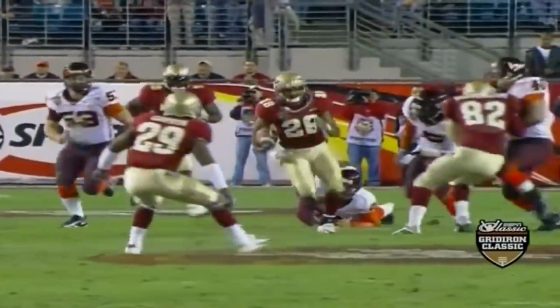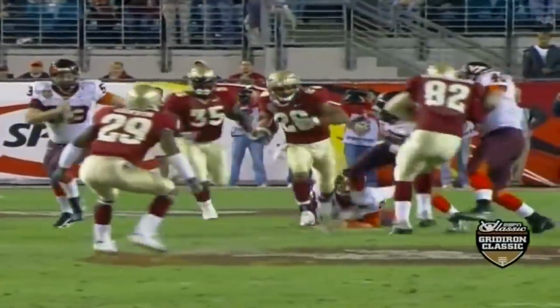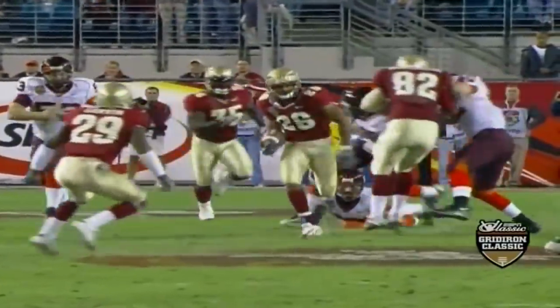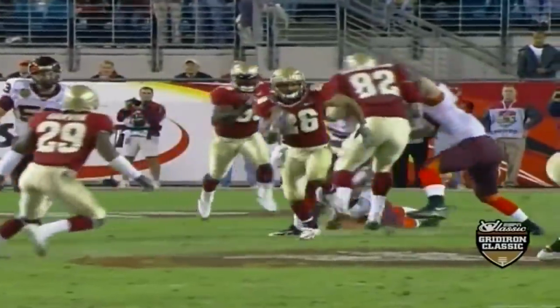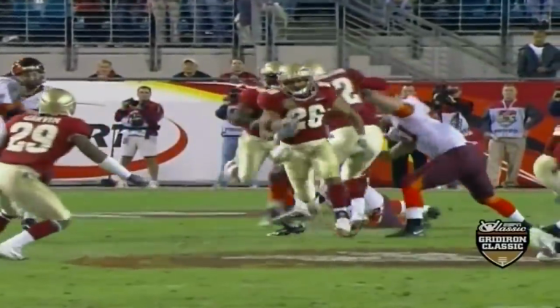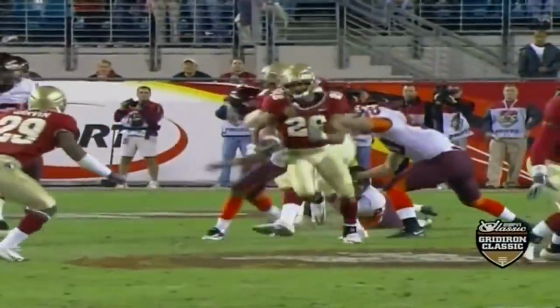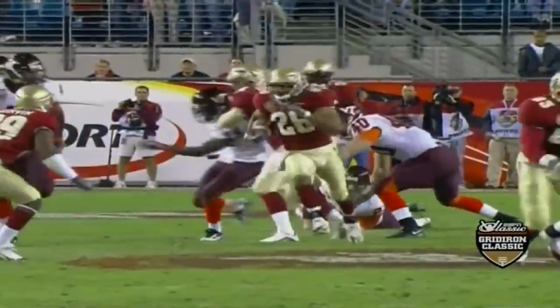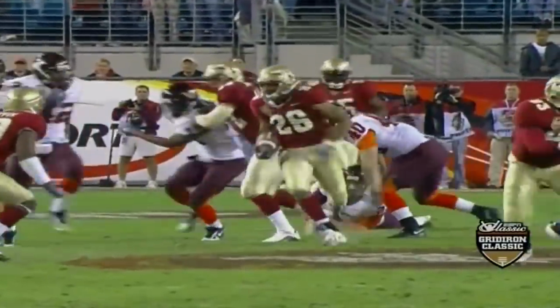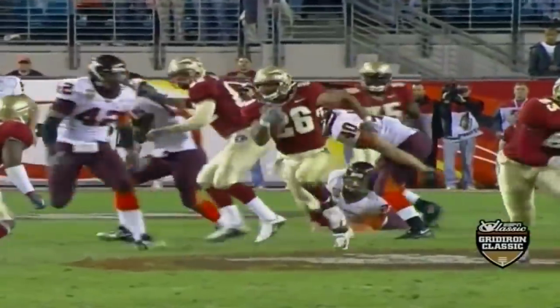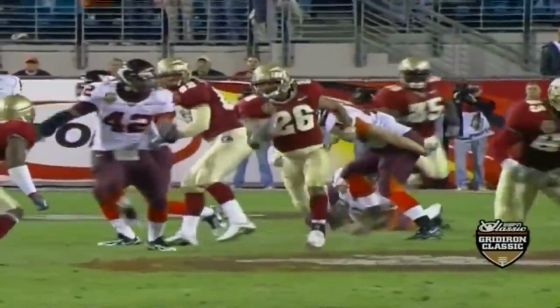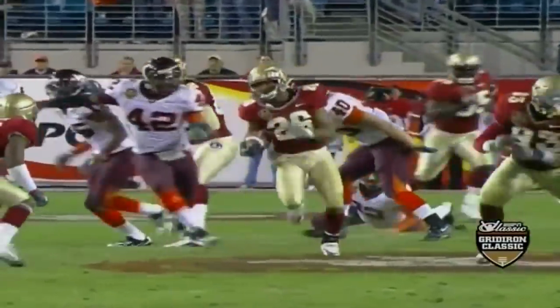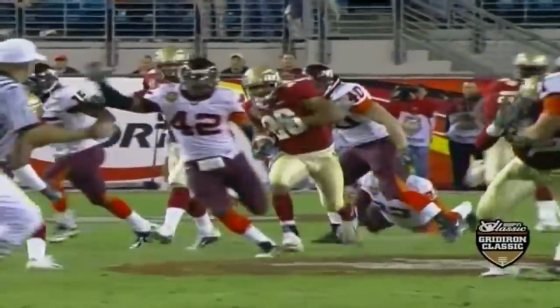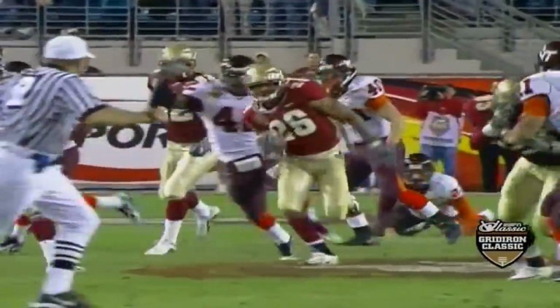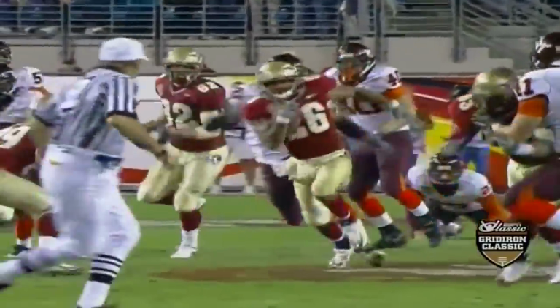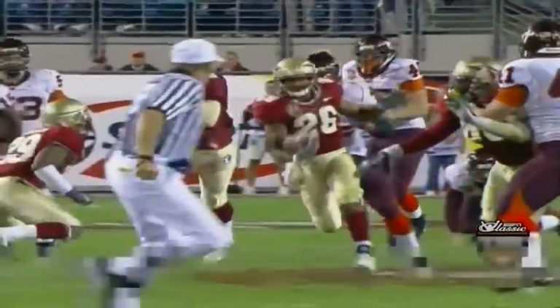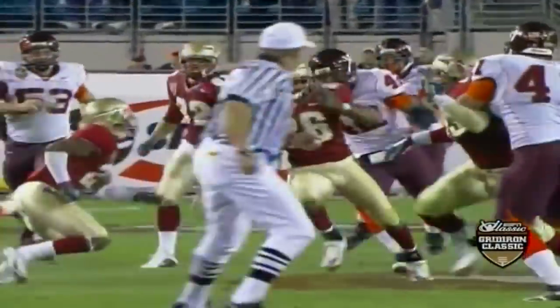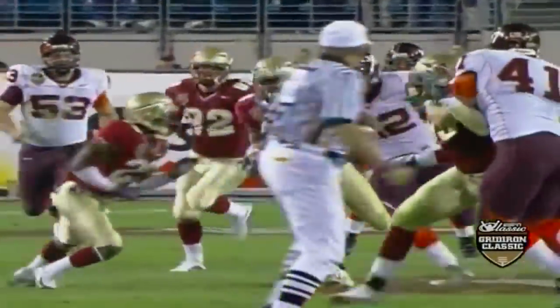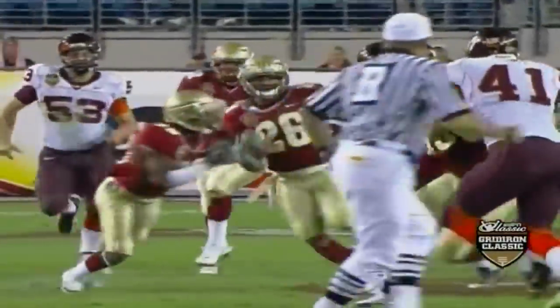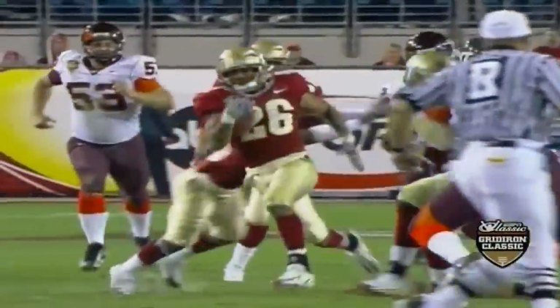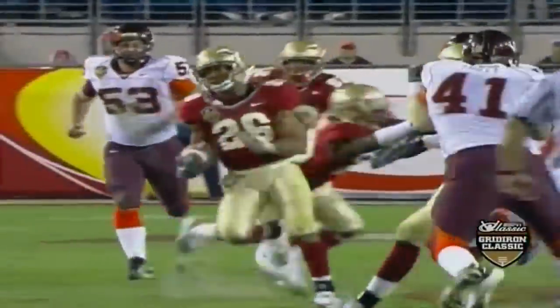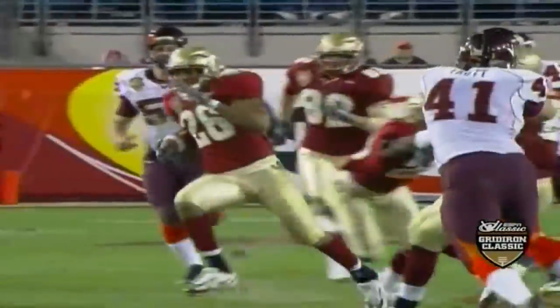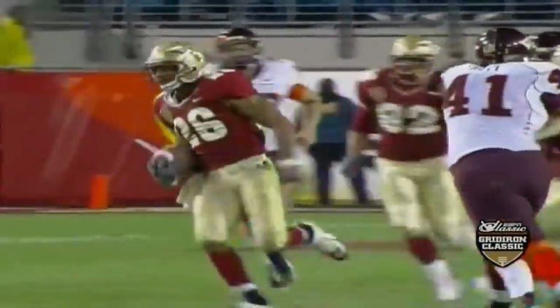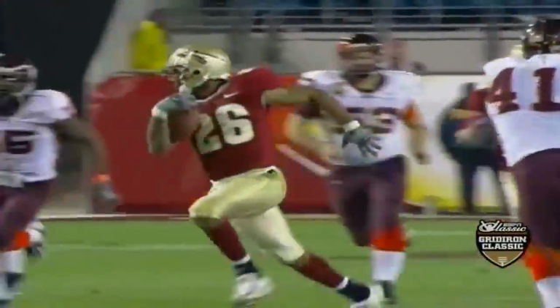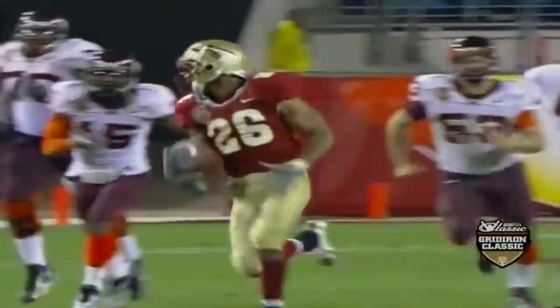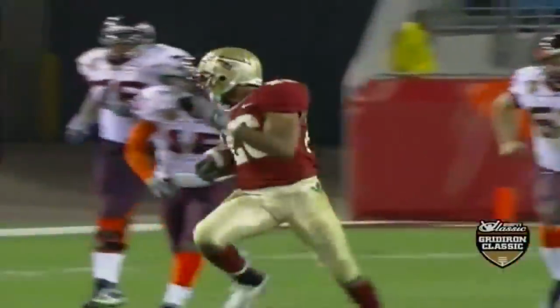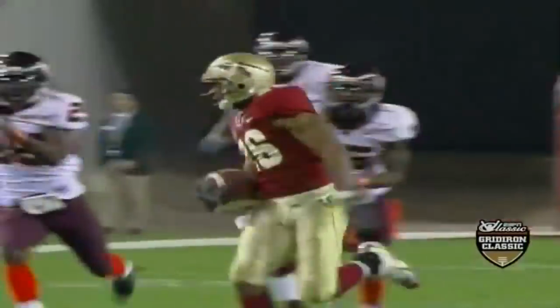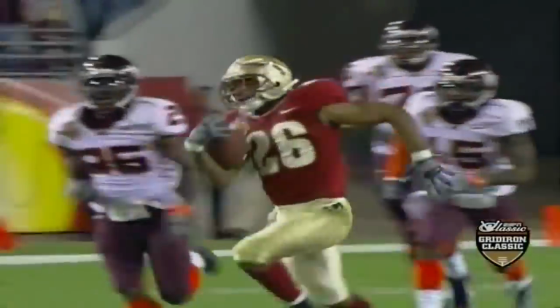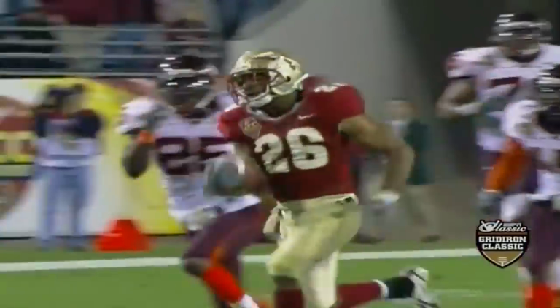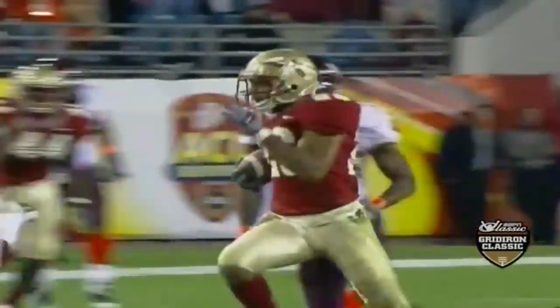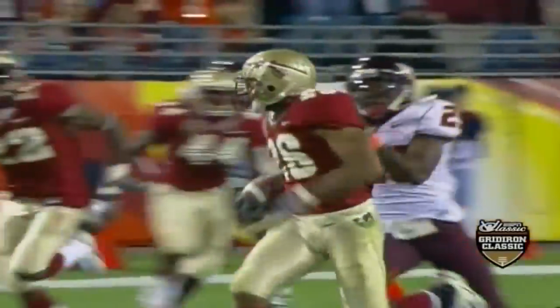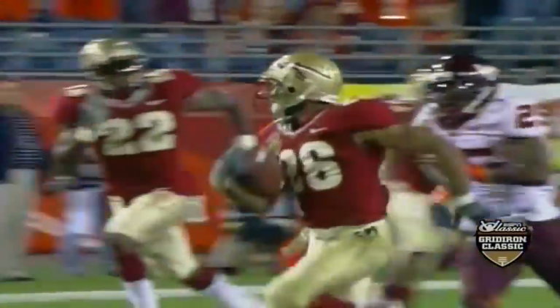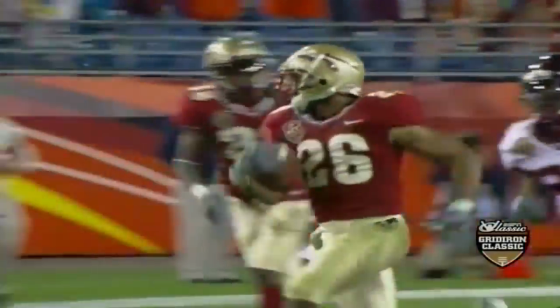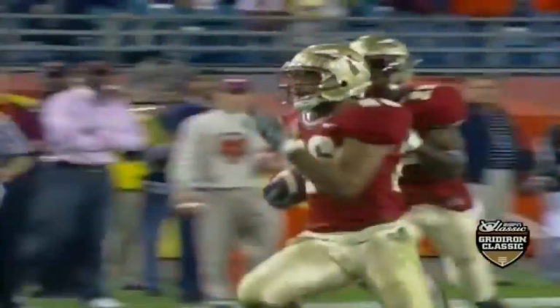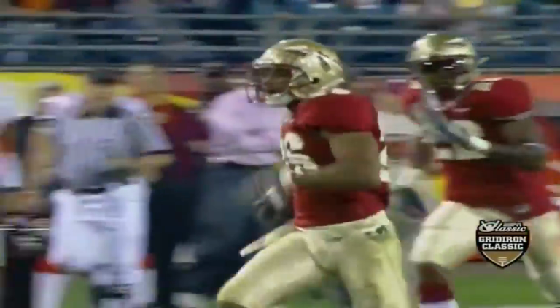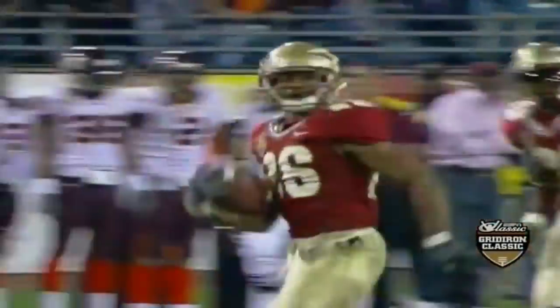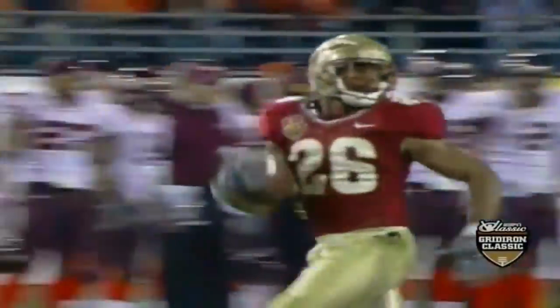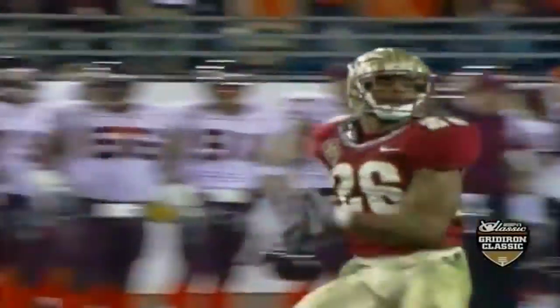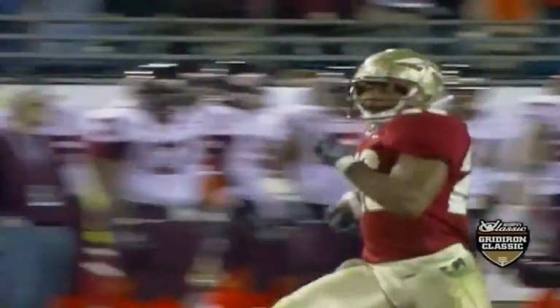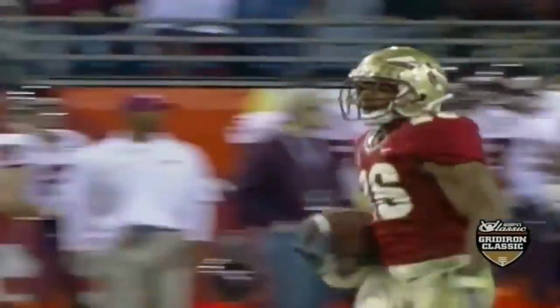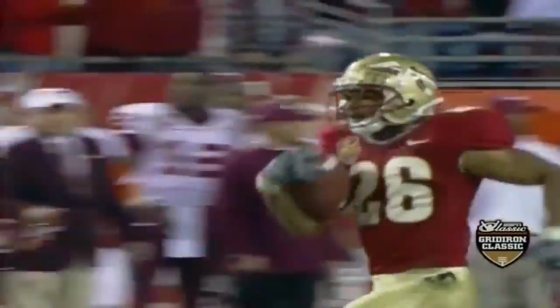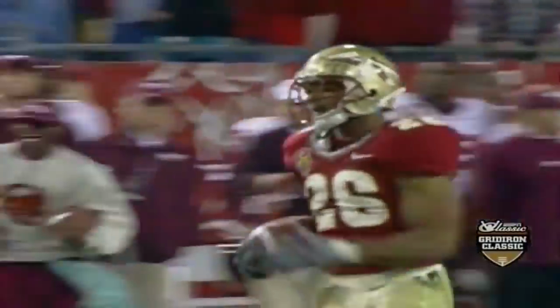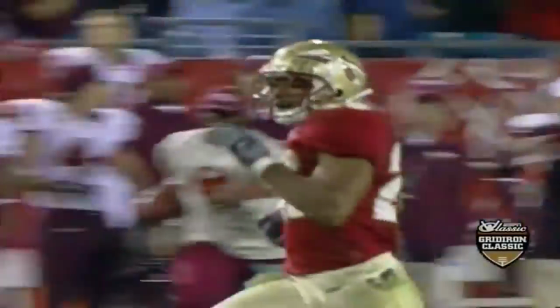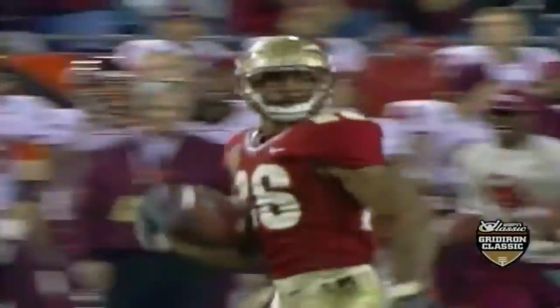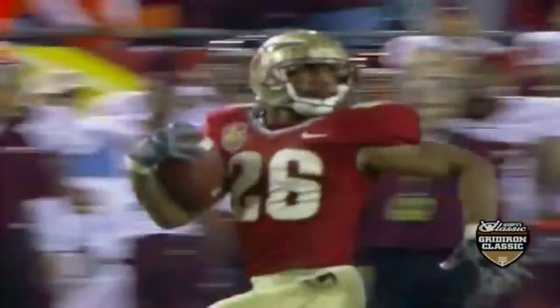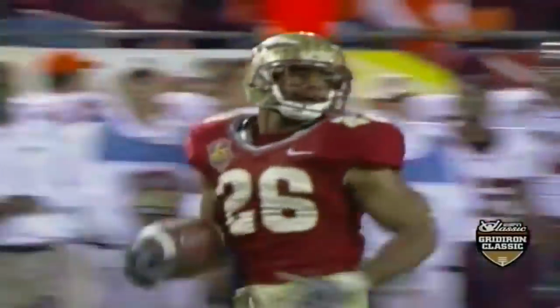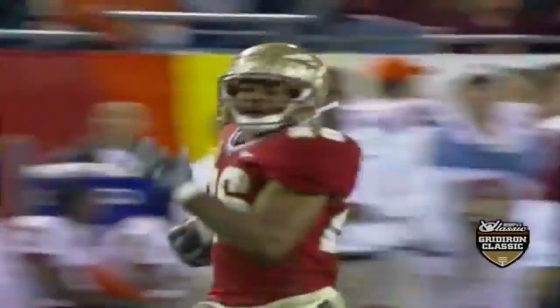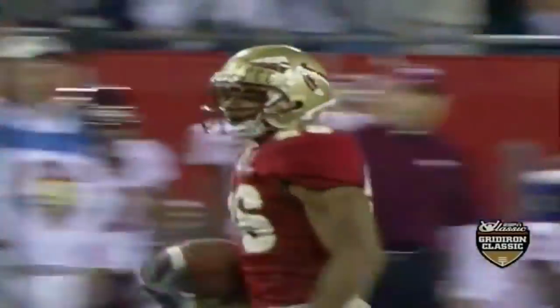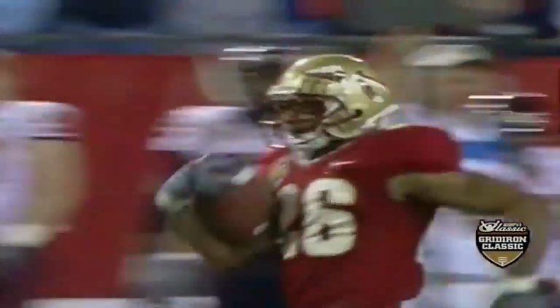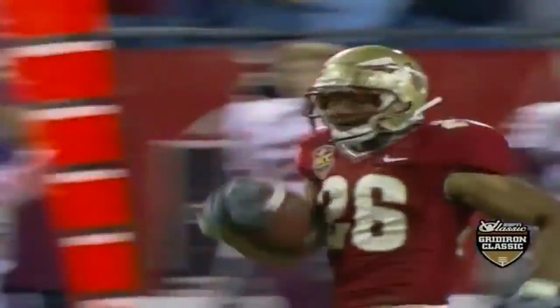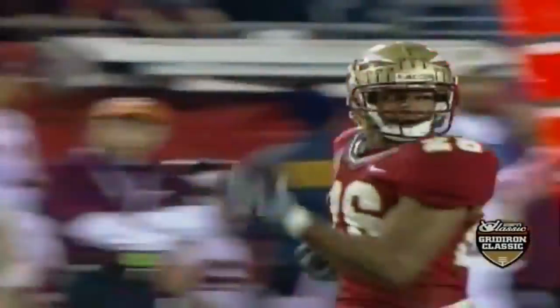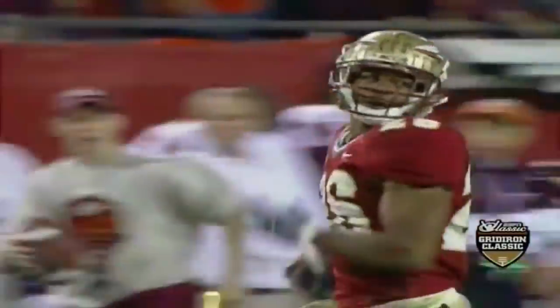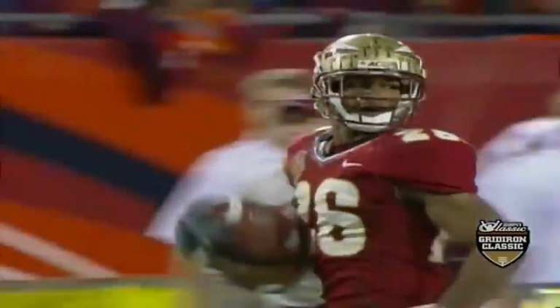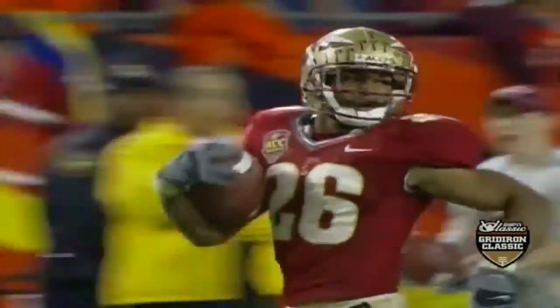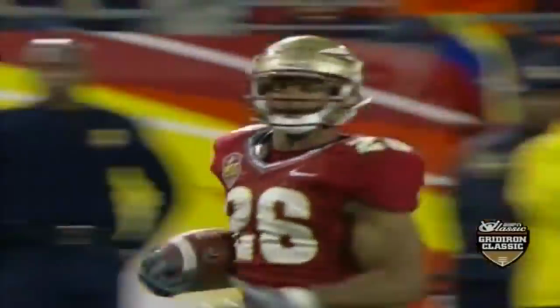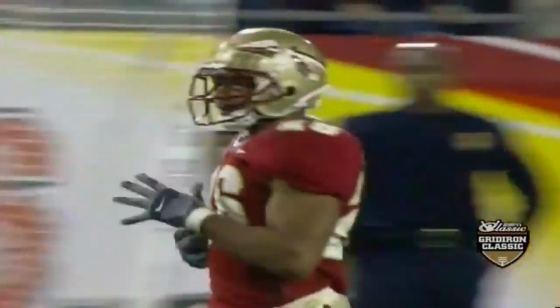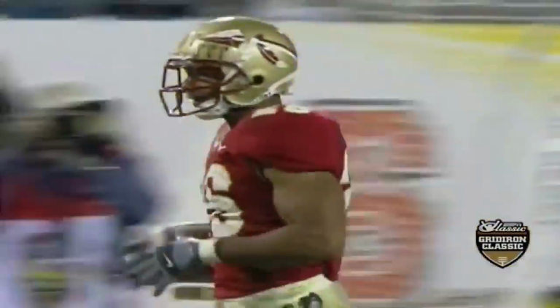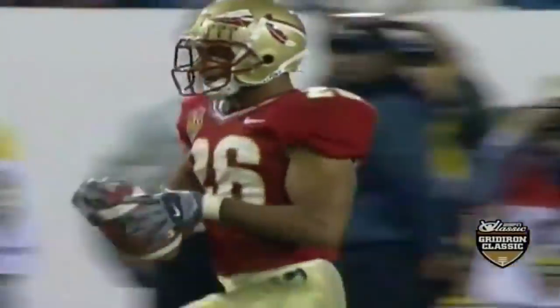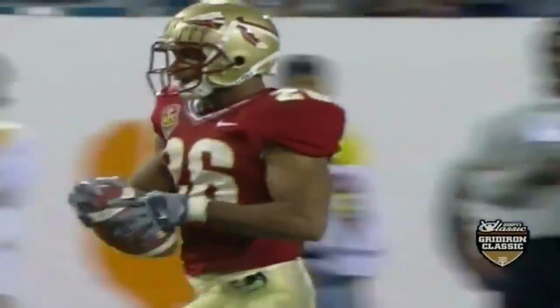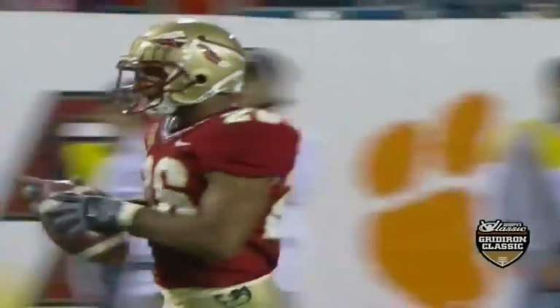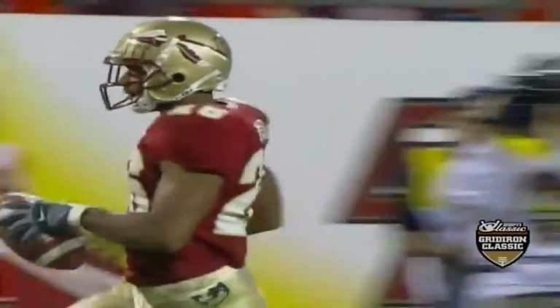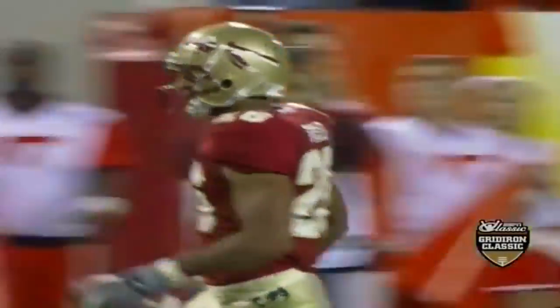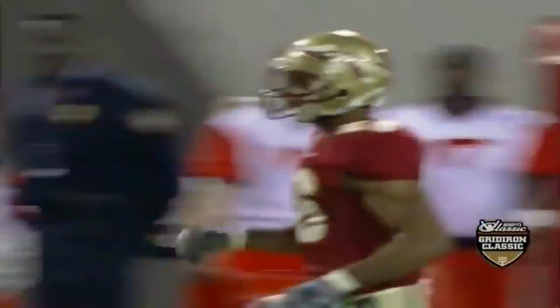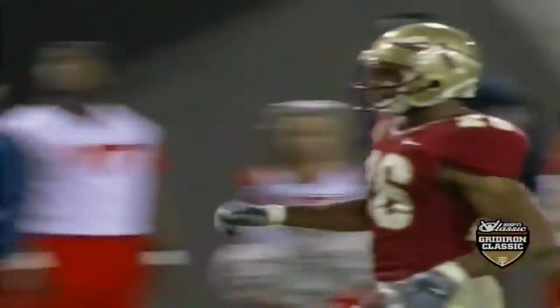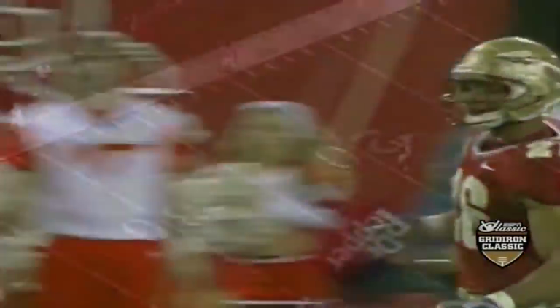Boy, you knew it was going to bust somewhere. You just didn't know who was going to bust first, and Florida State found a way to do it with the kicking game.